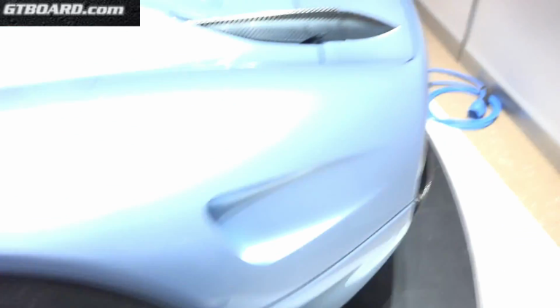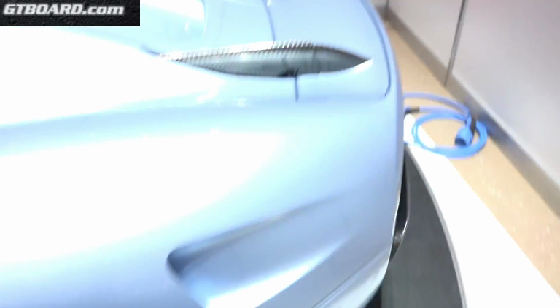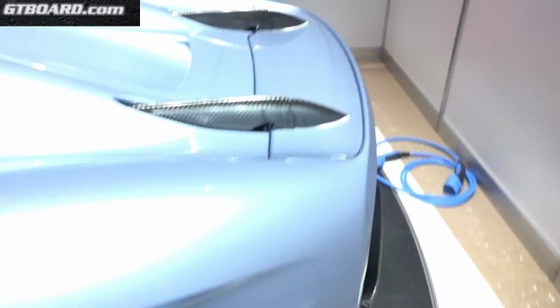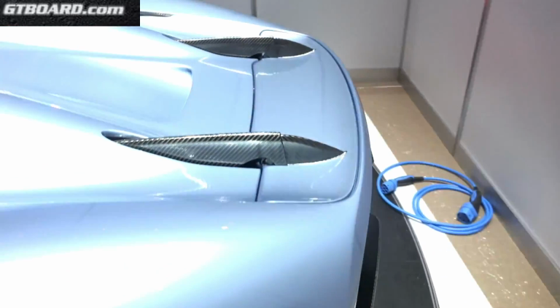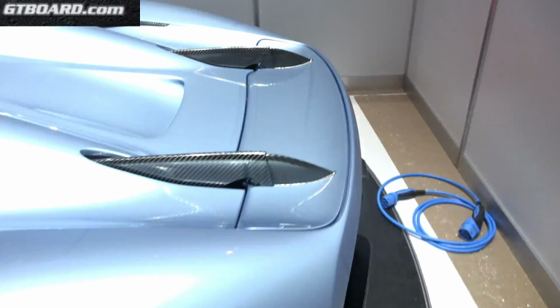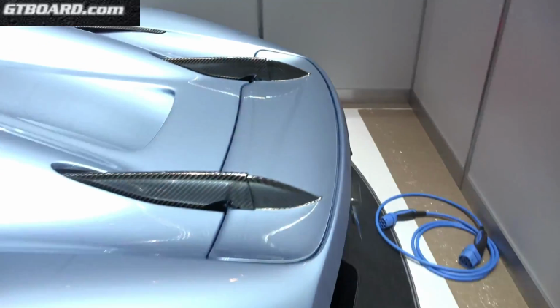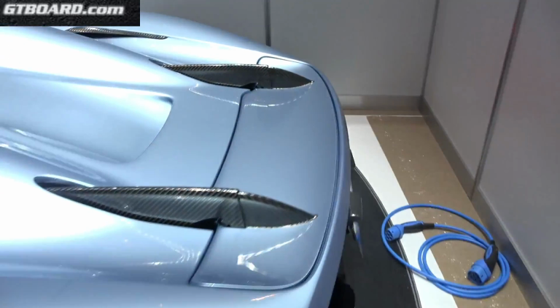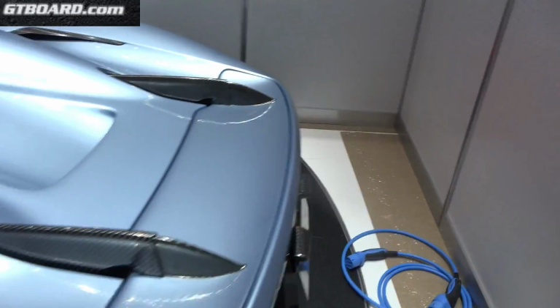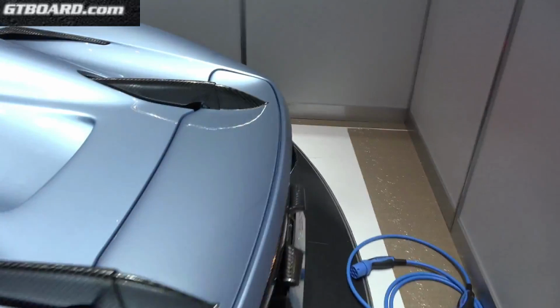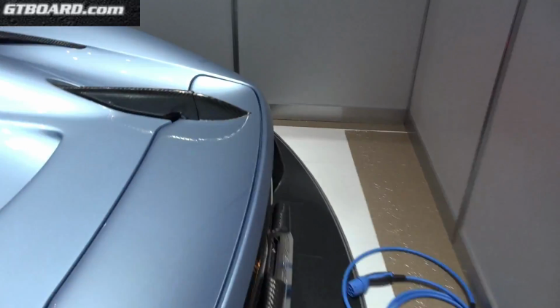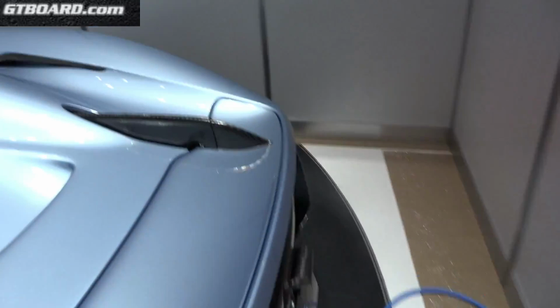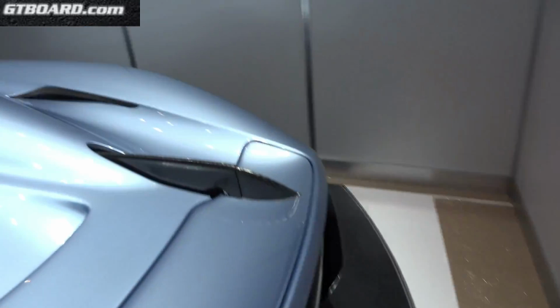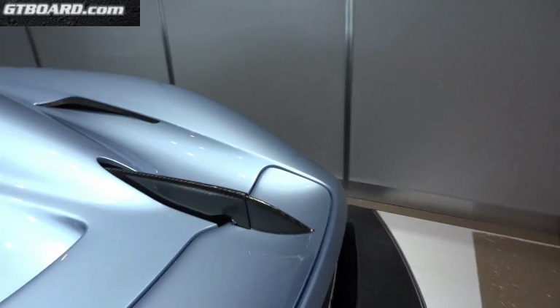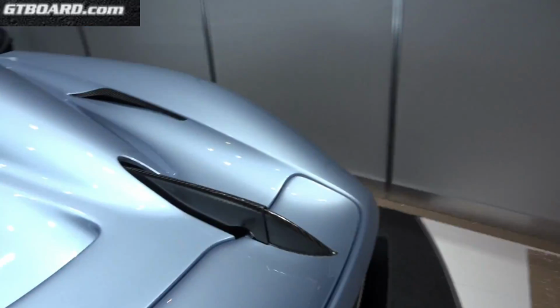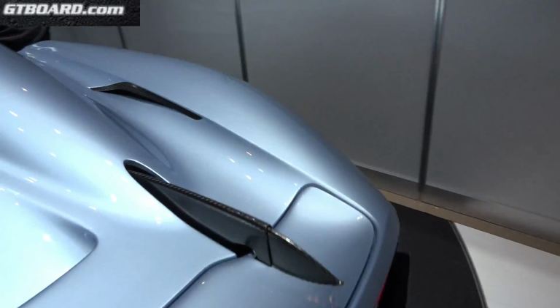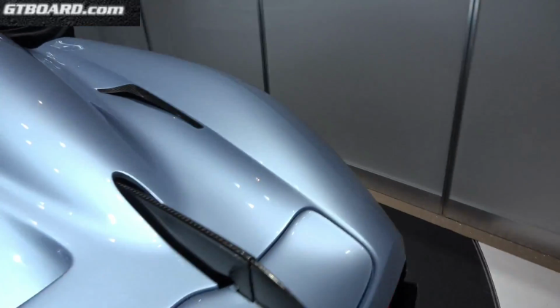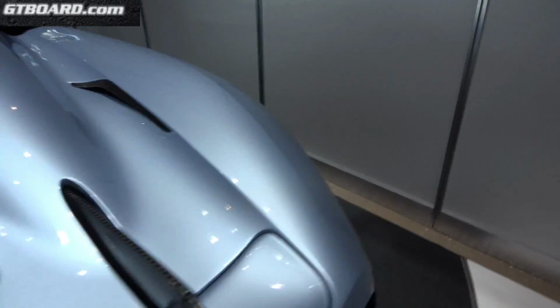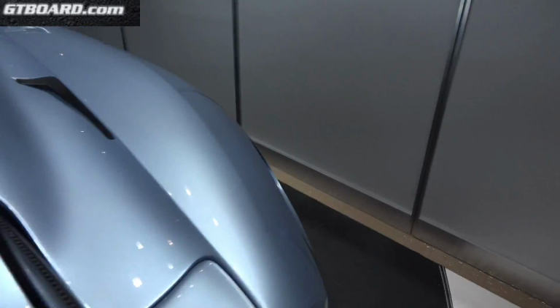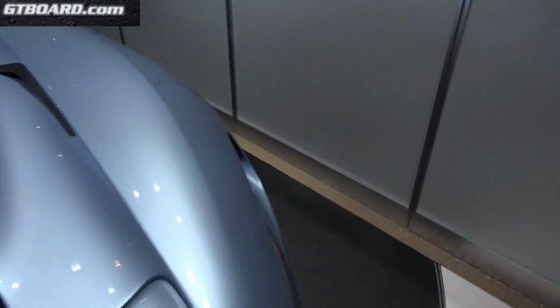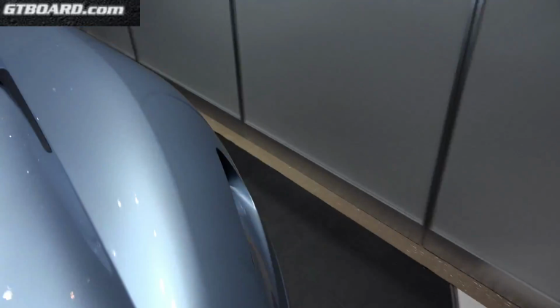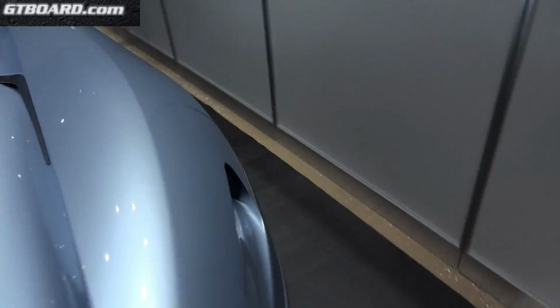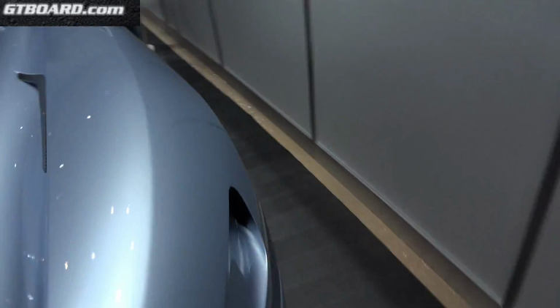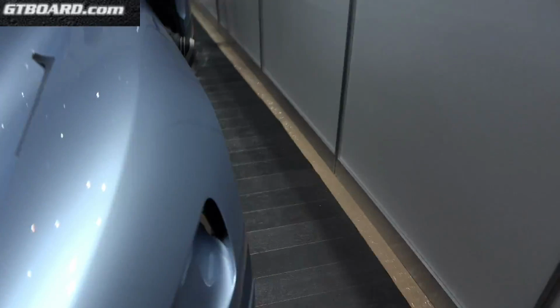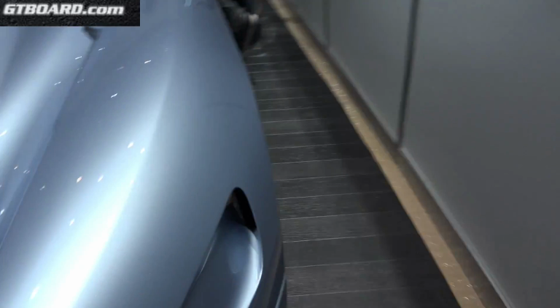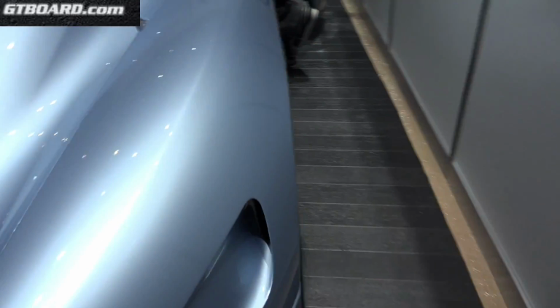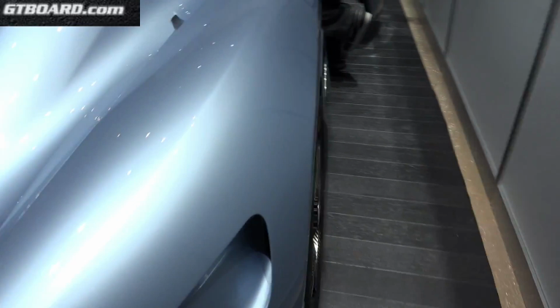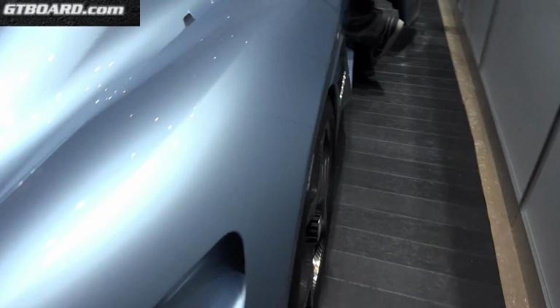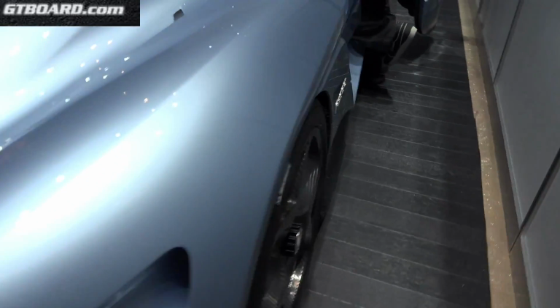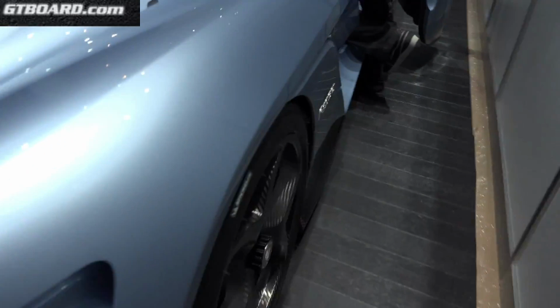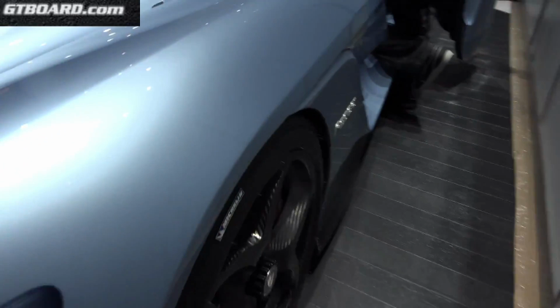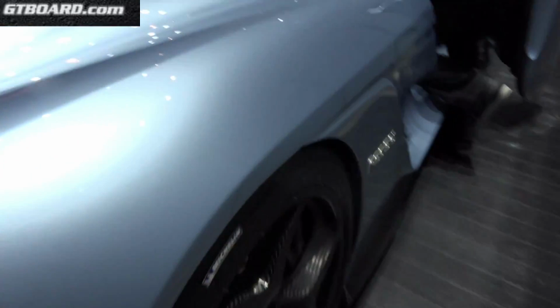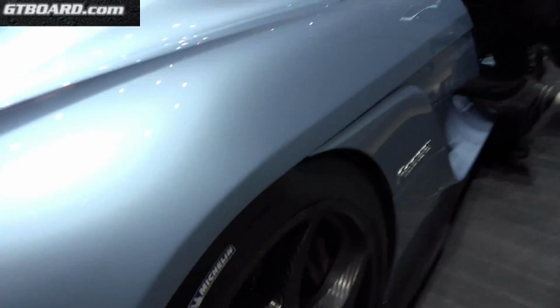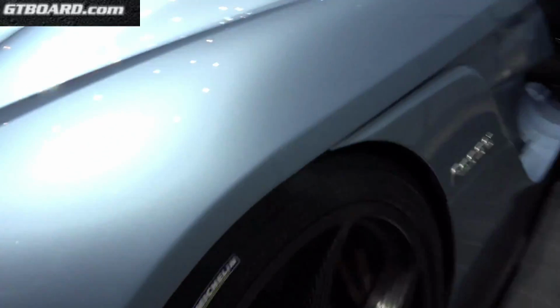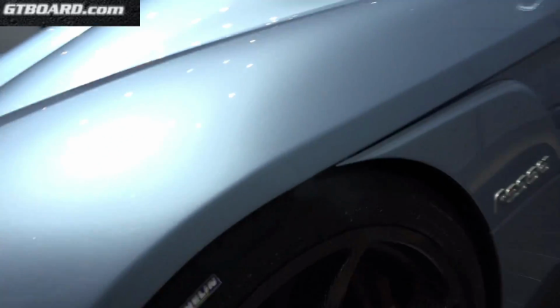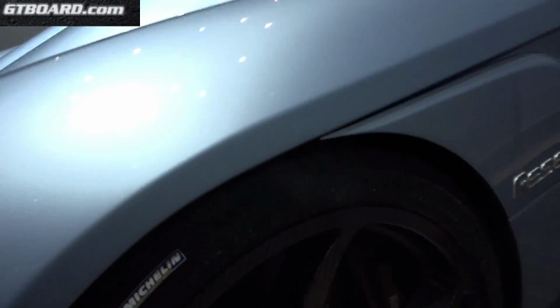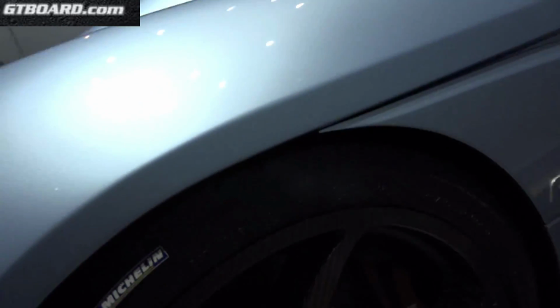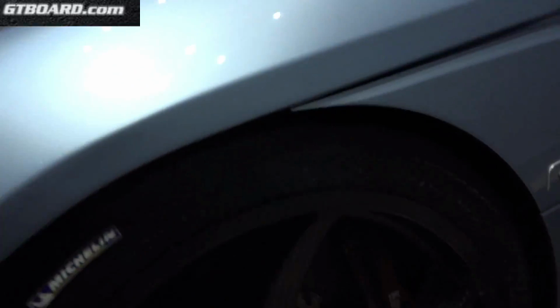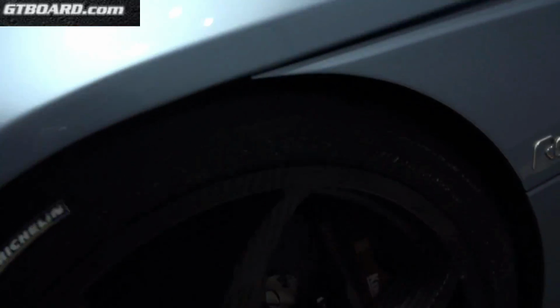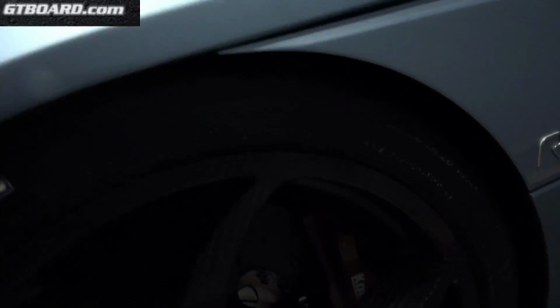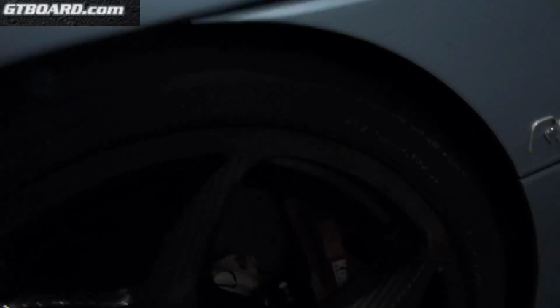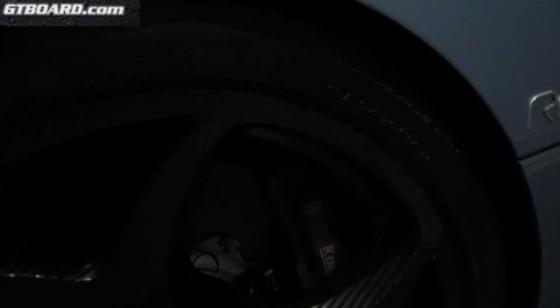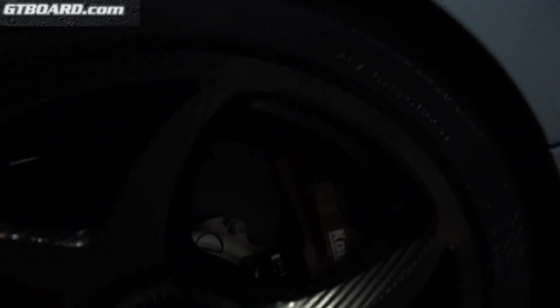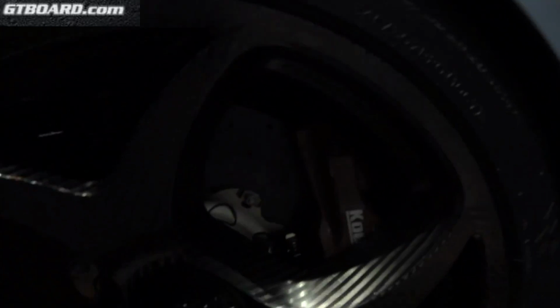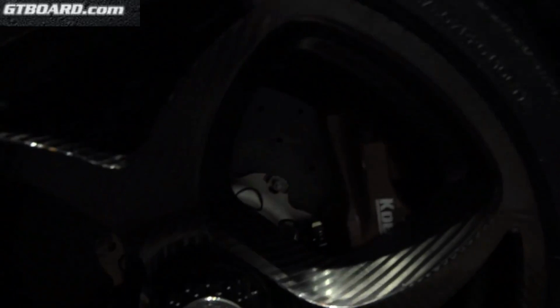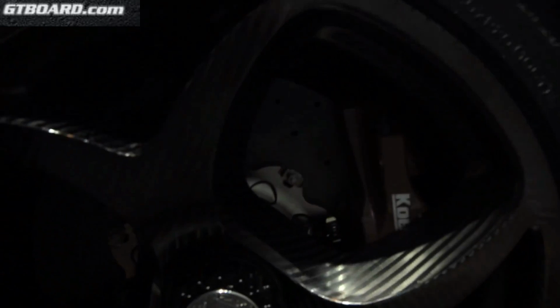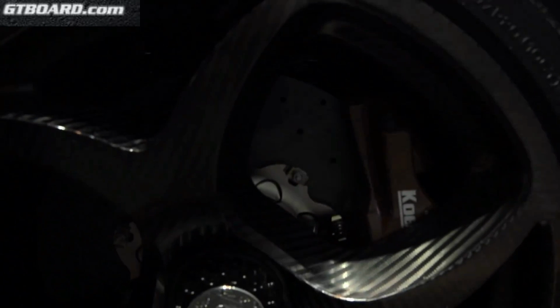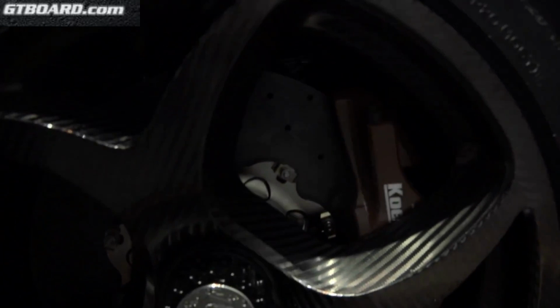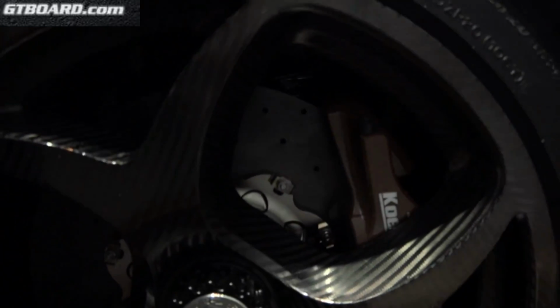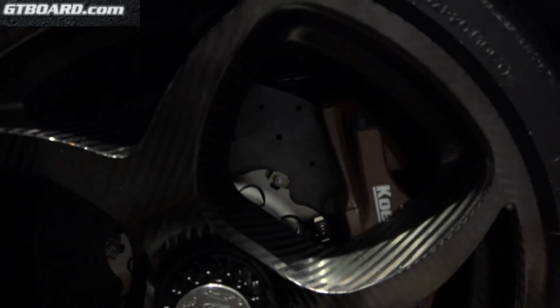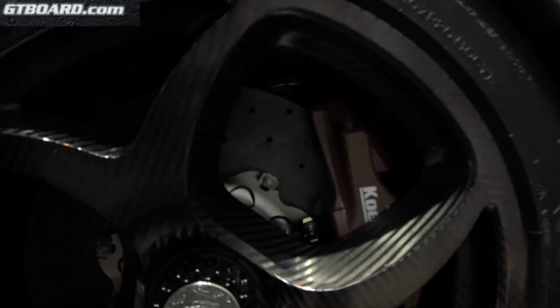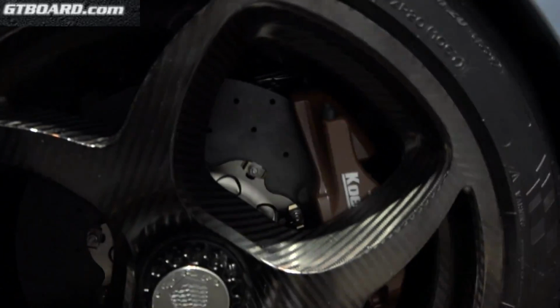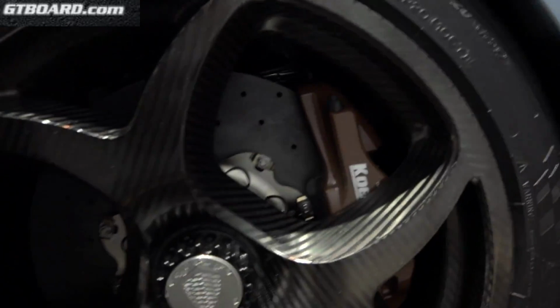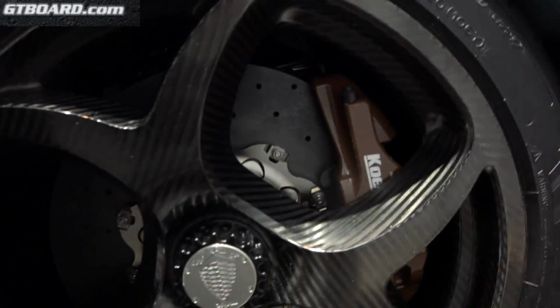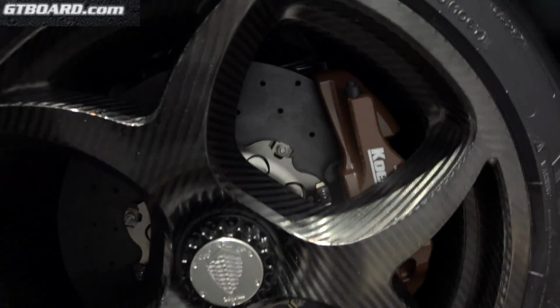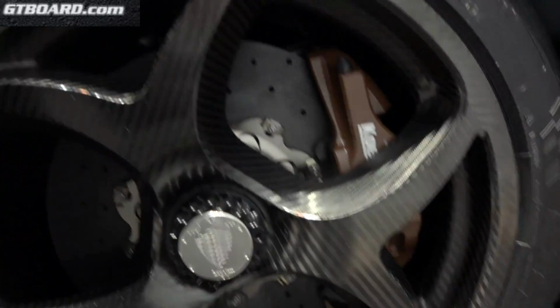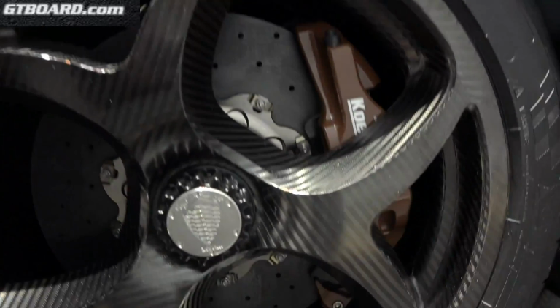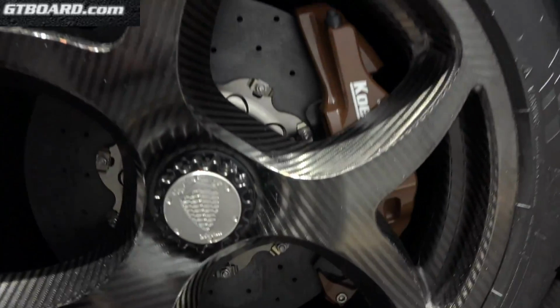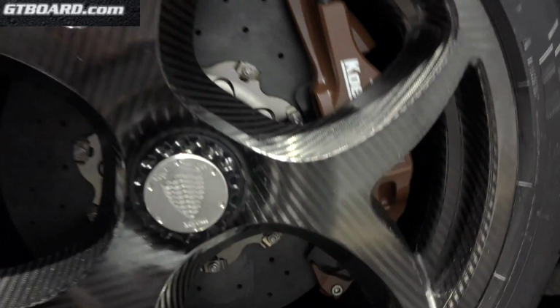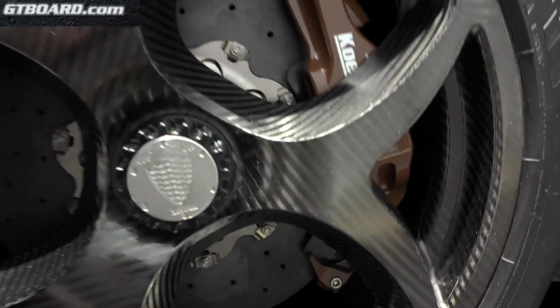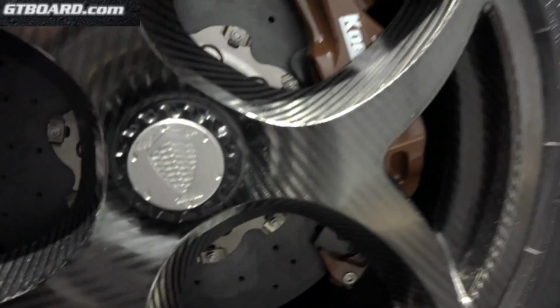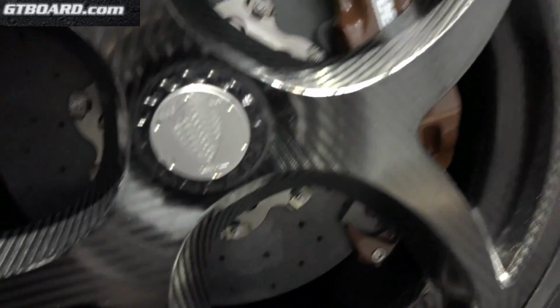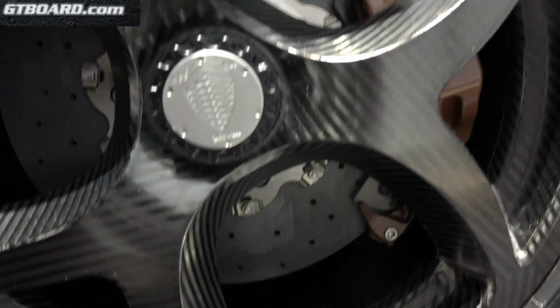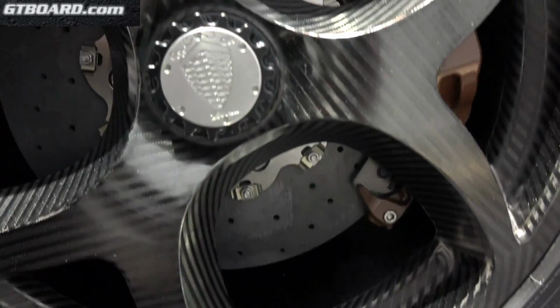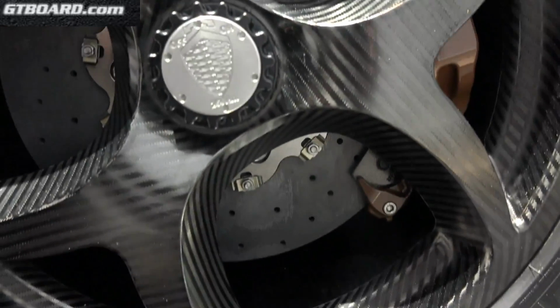Let's see the electric e-brake. Oh yeah, there we have it.